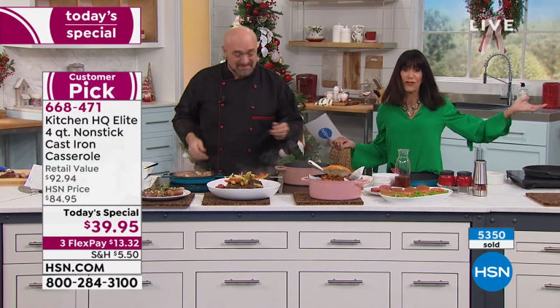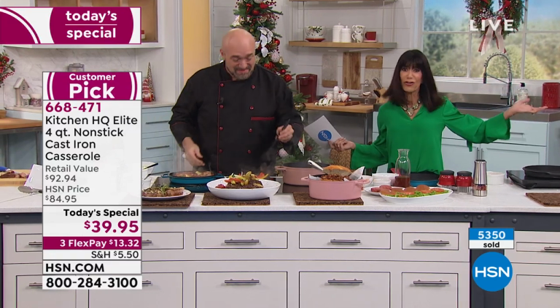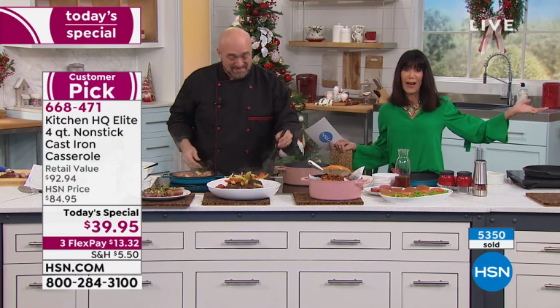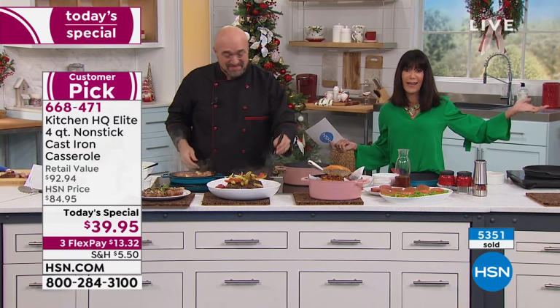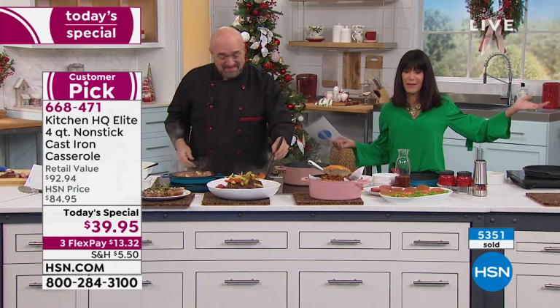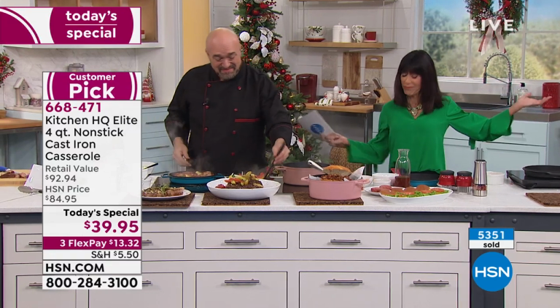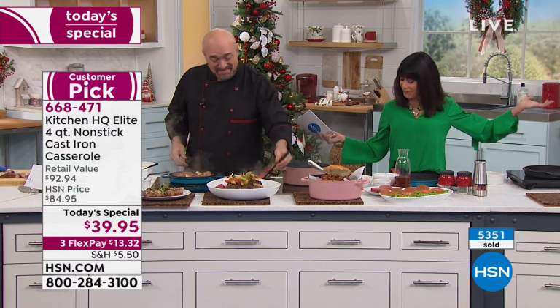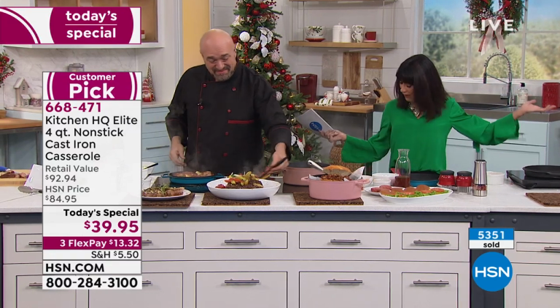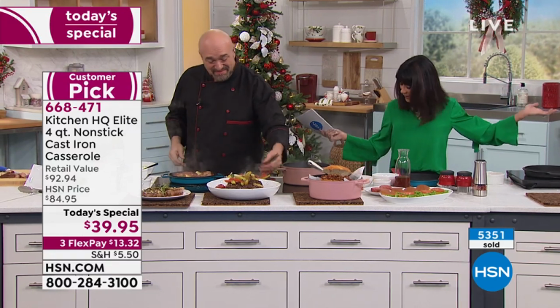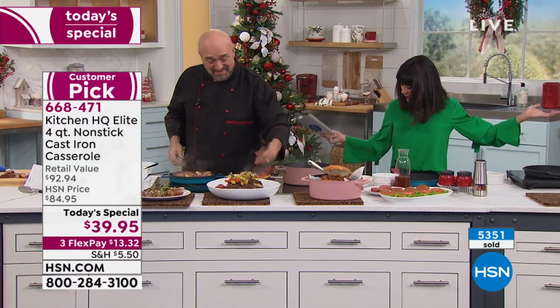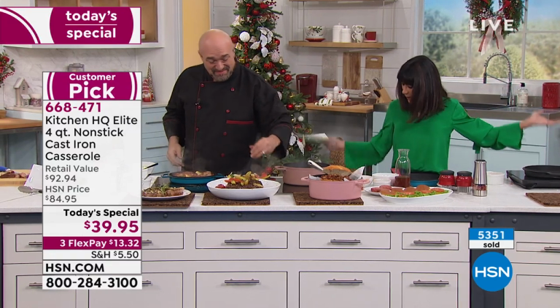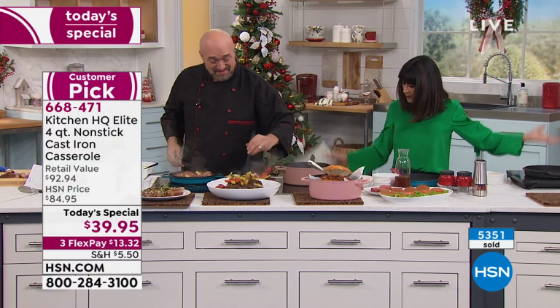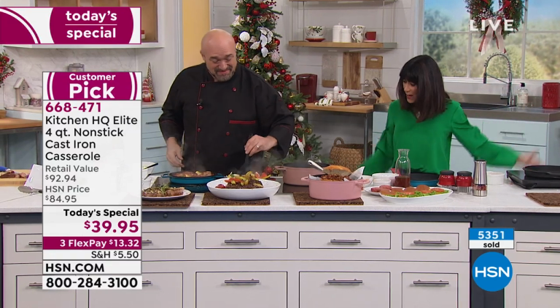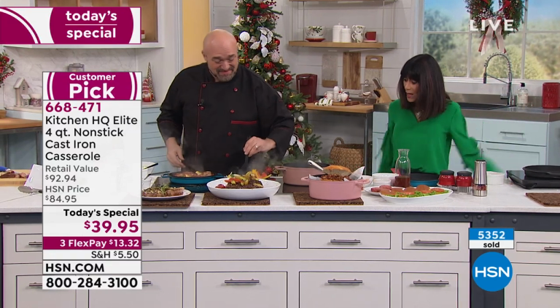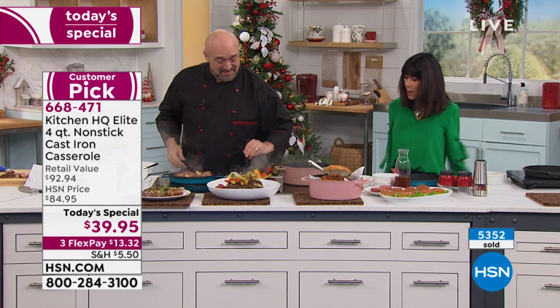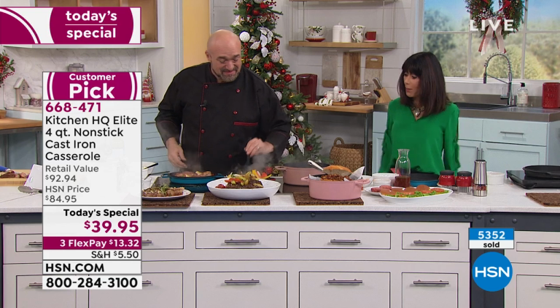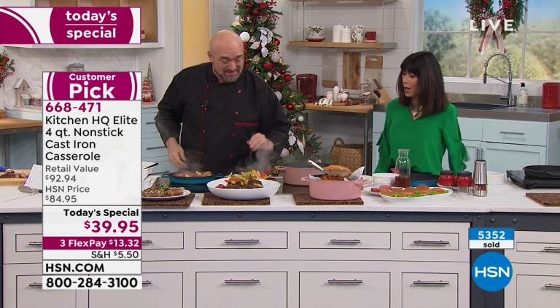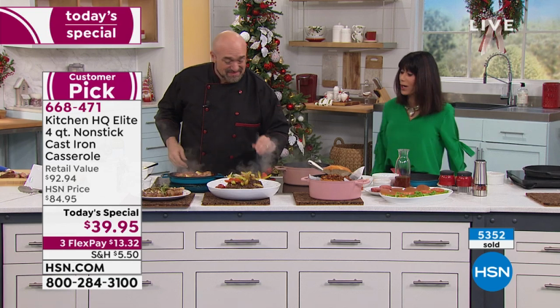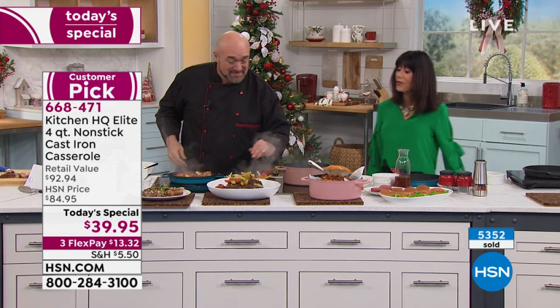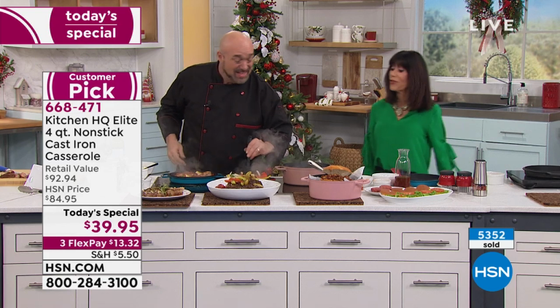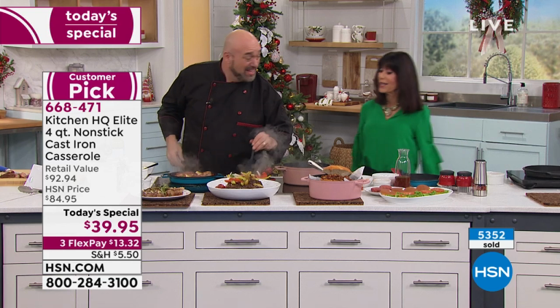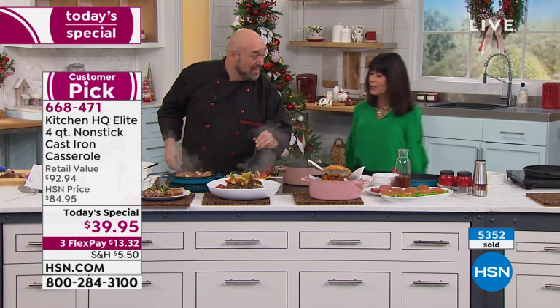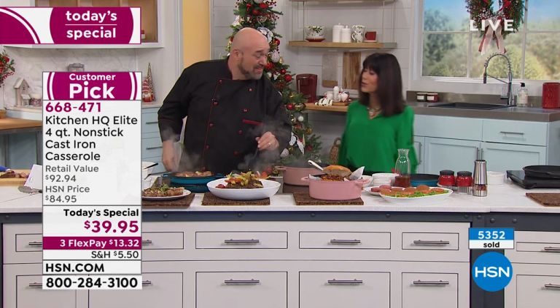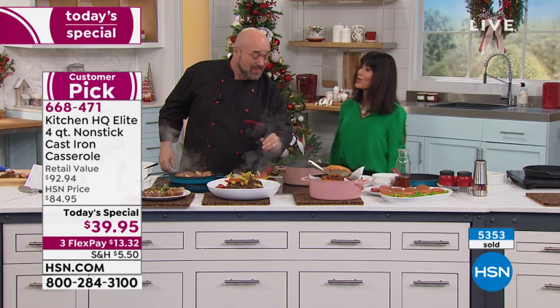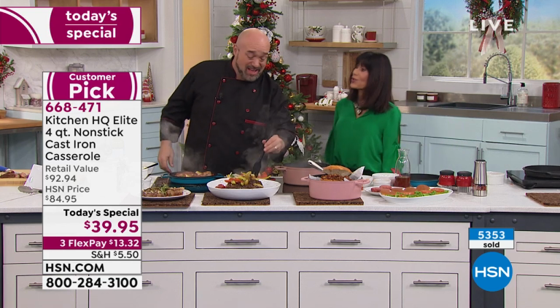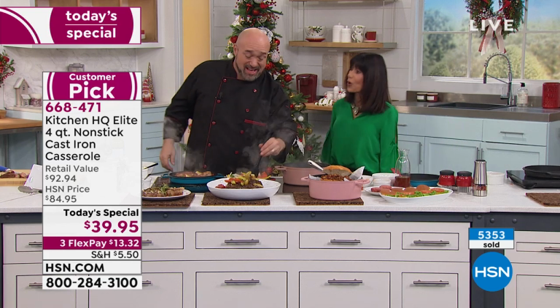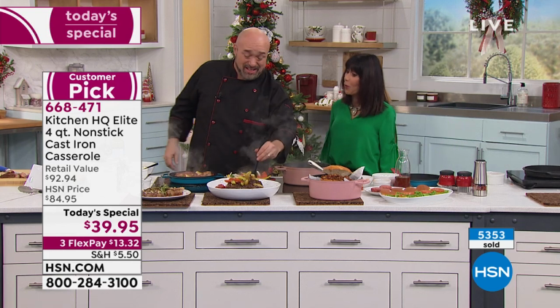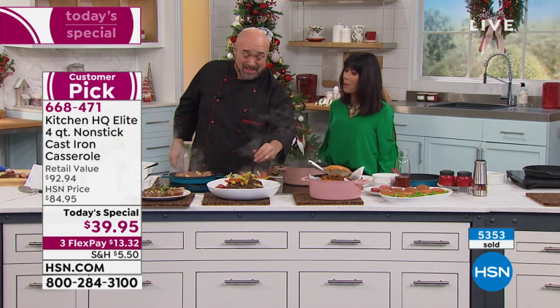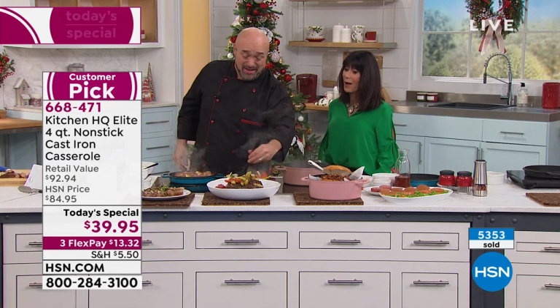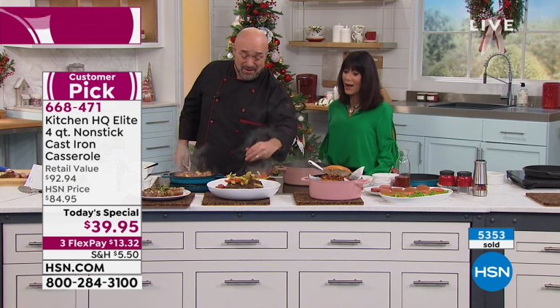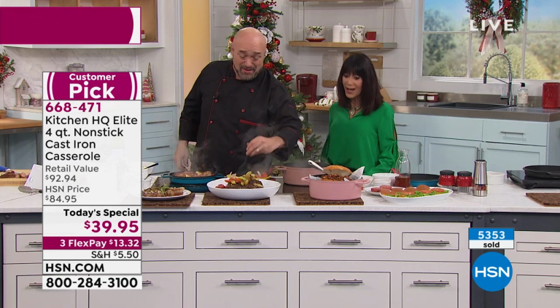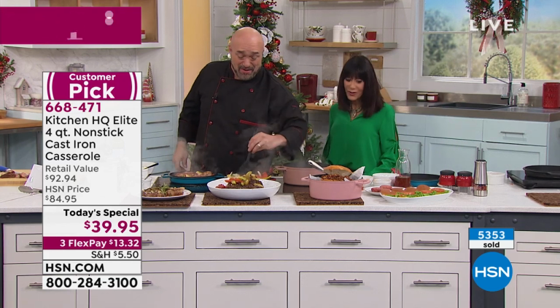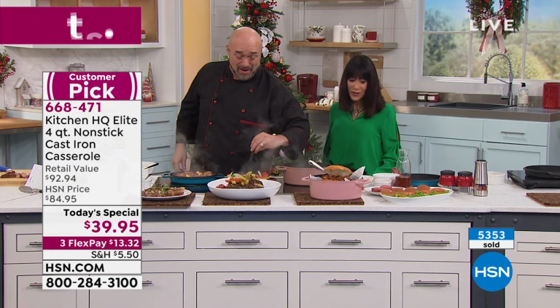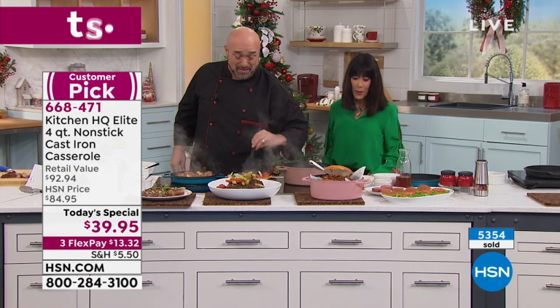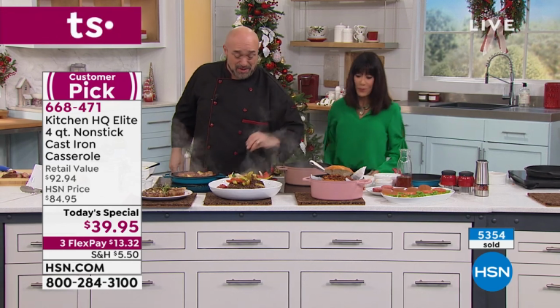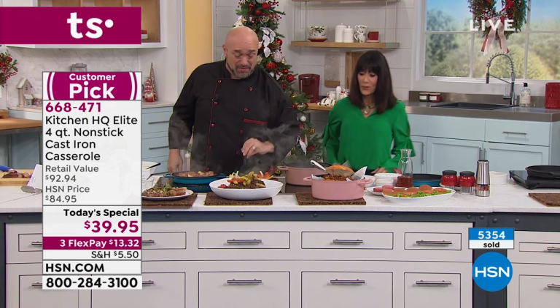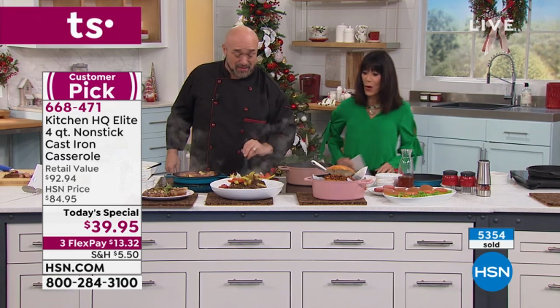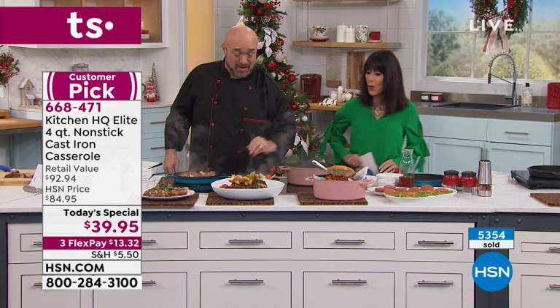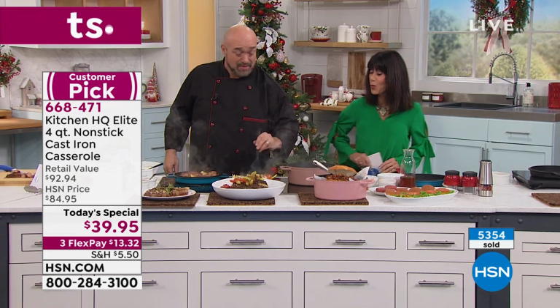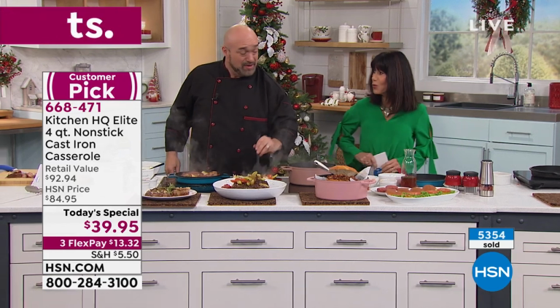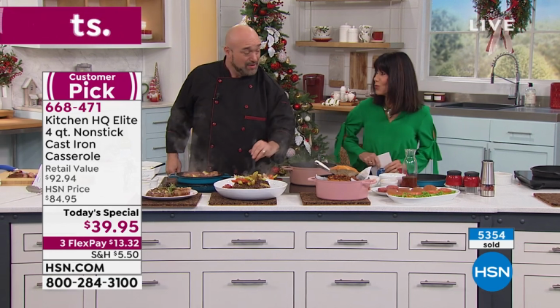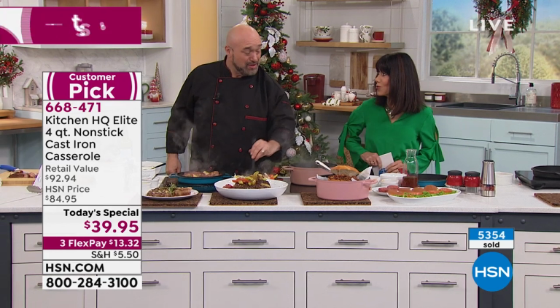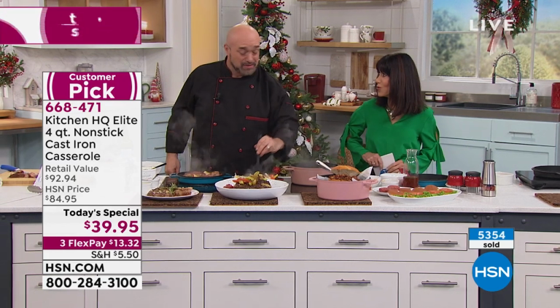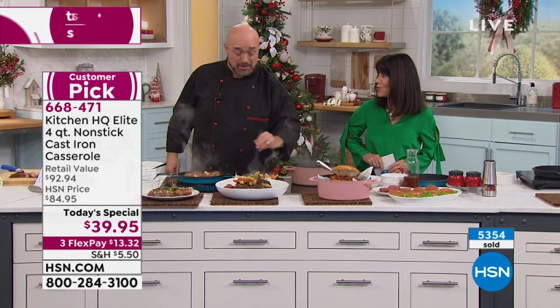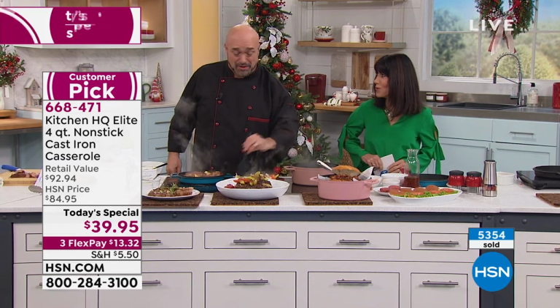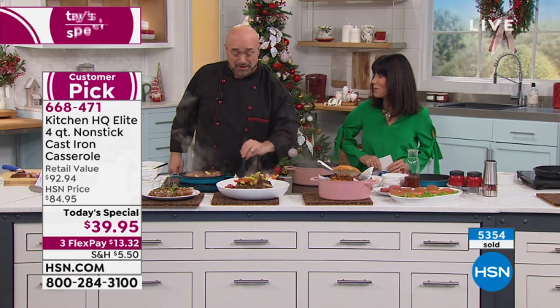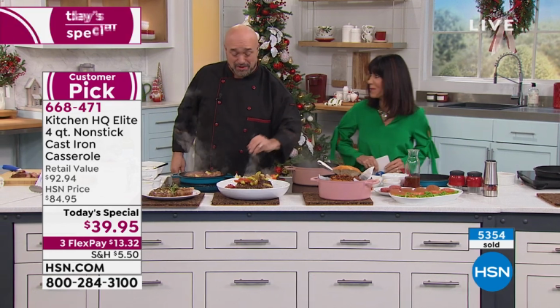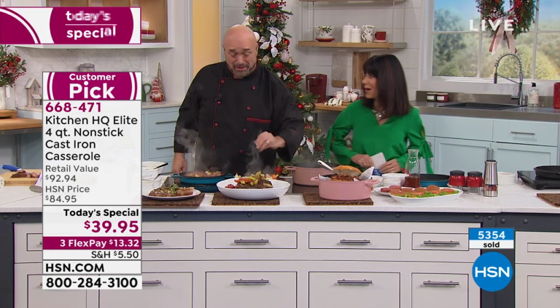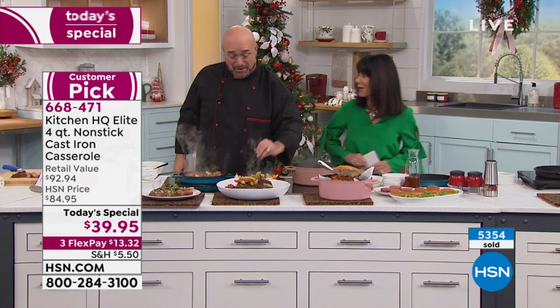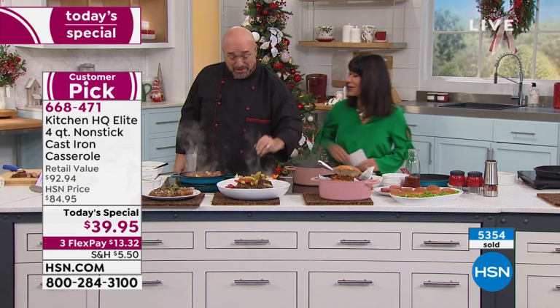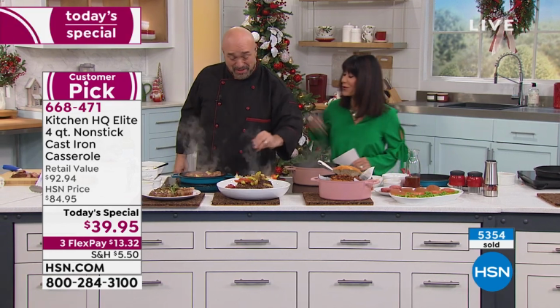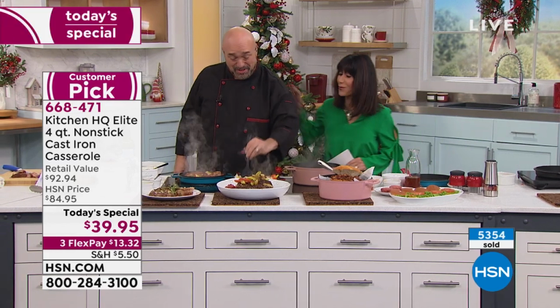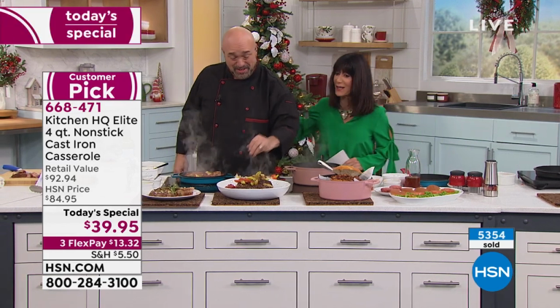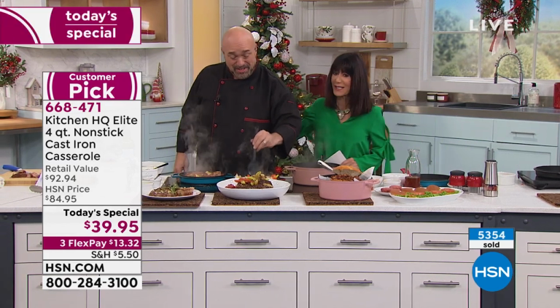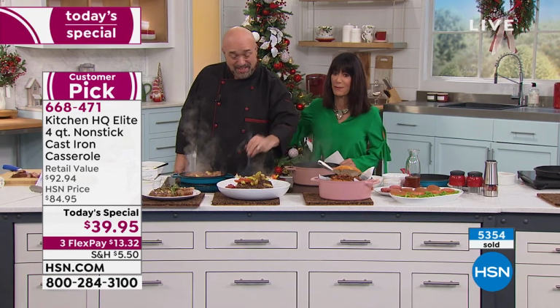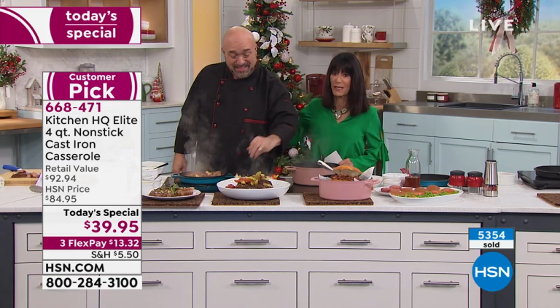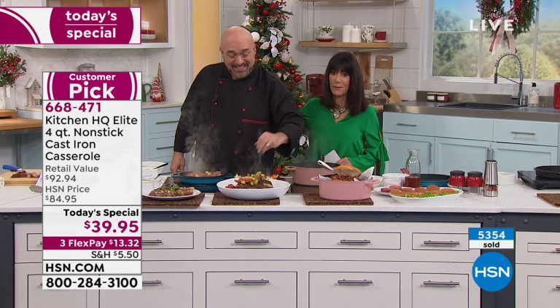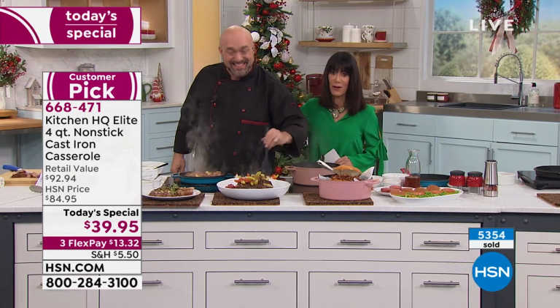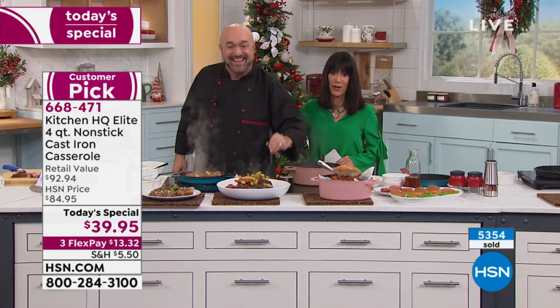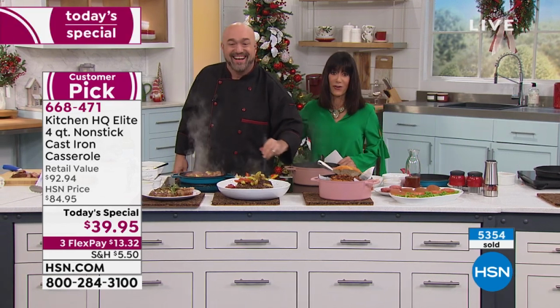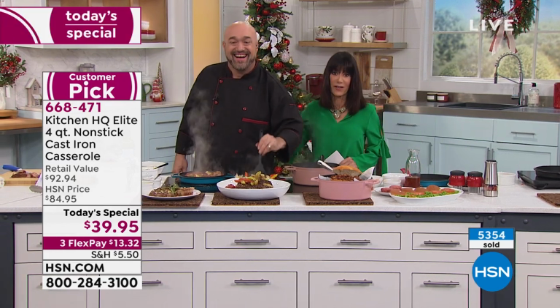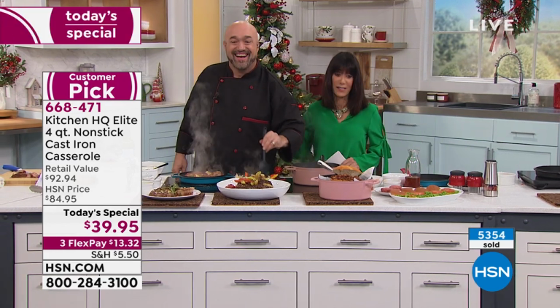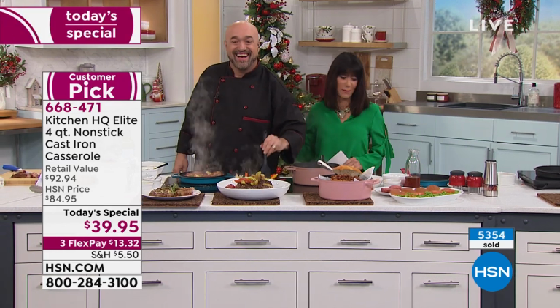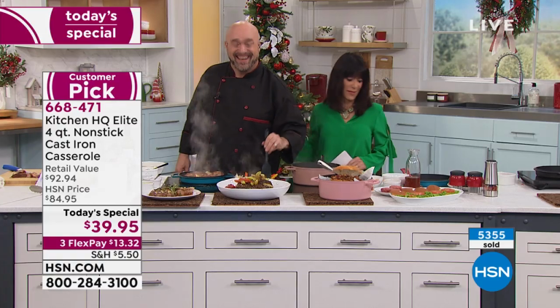Mark, thank you so much. How much fun! Merry Christmas to you and yours. Merry Christmas, everyone. We are not done because I have a lot more coming up with our fabulous kitchen clearance.